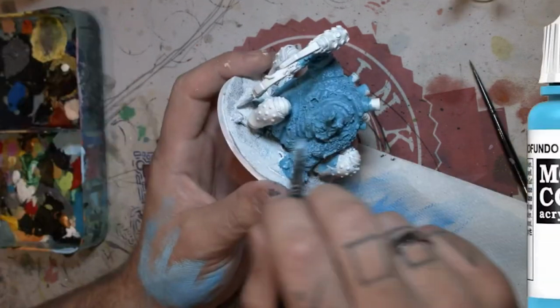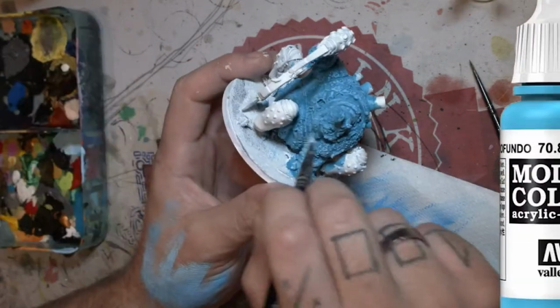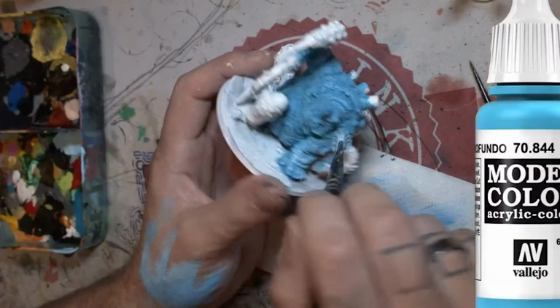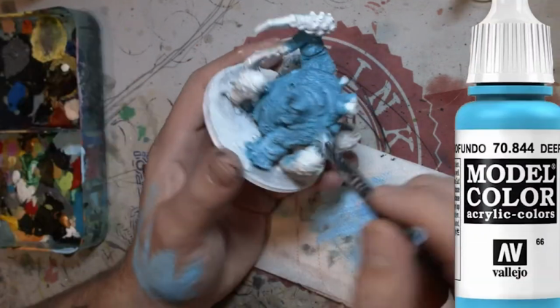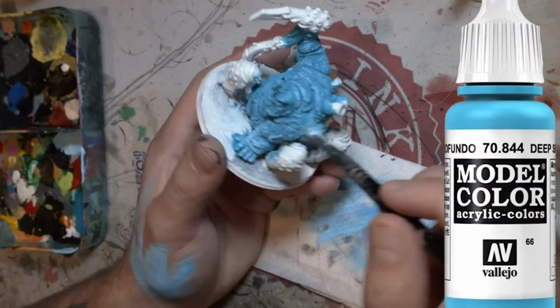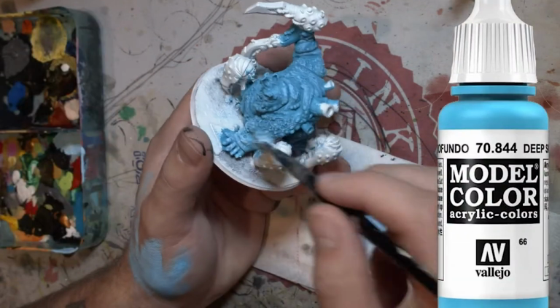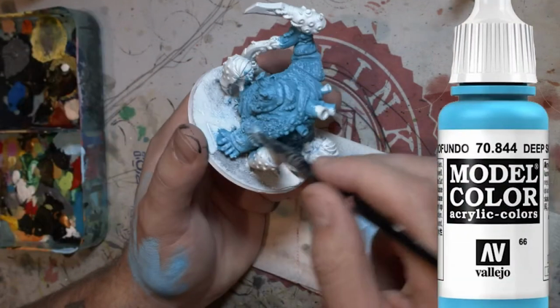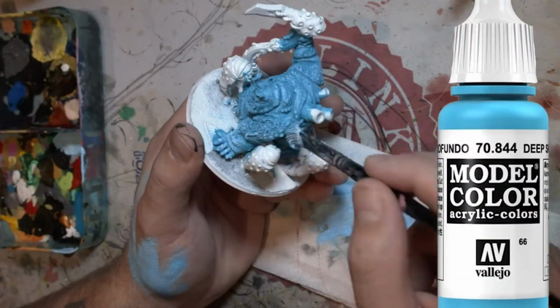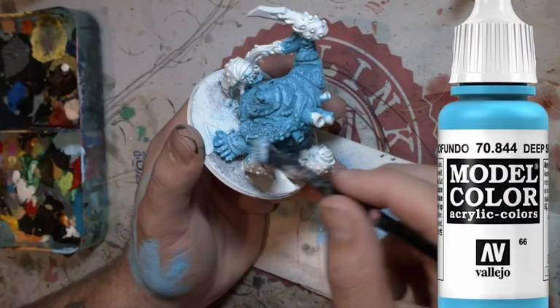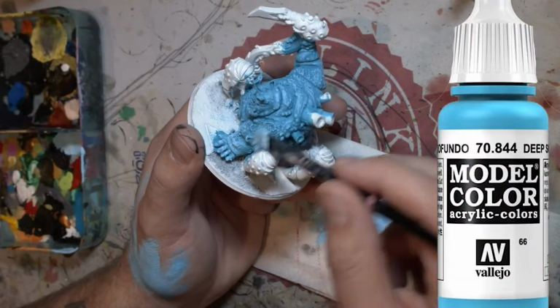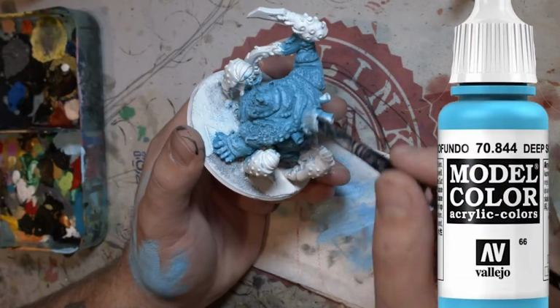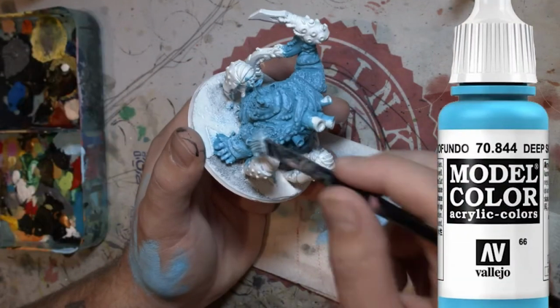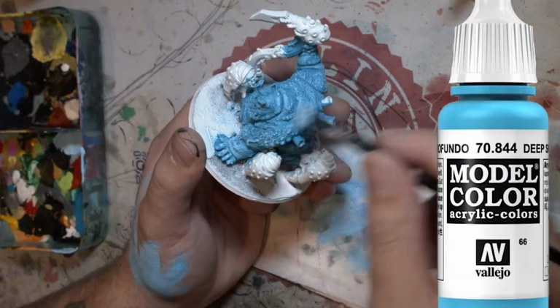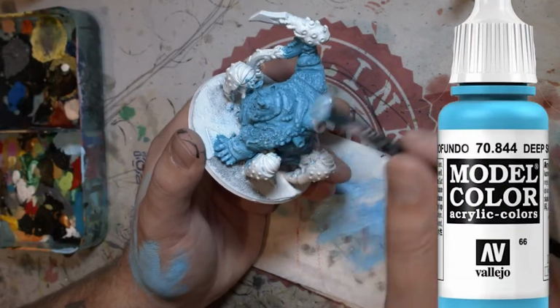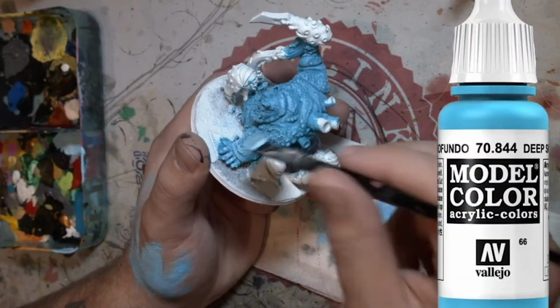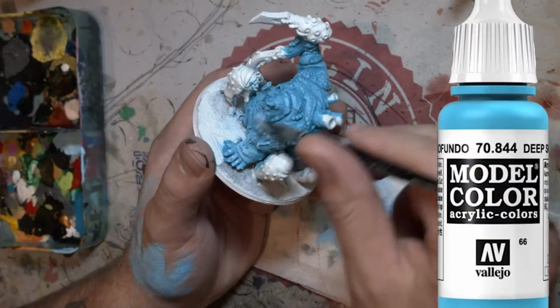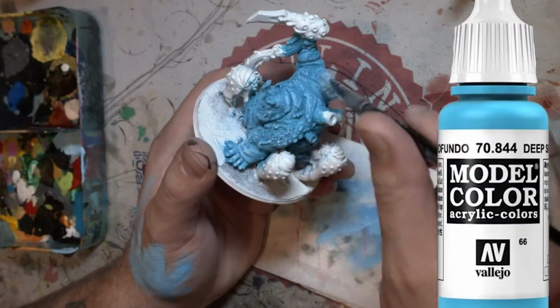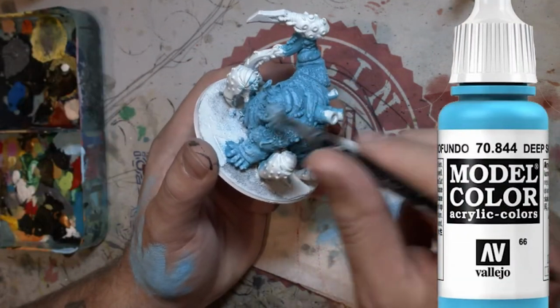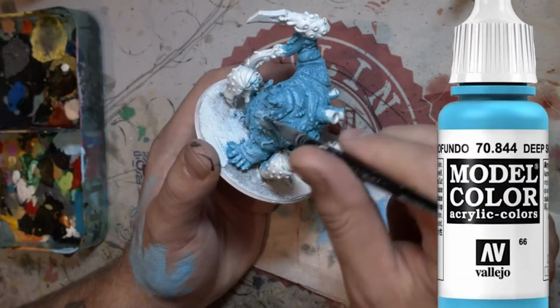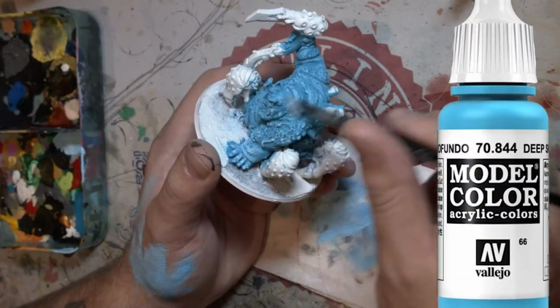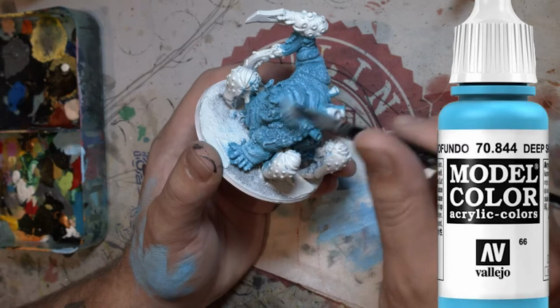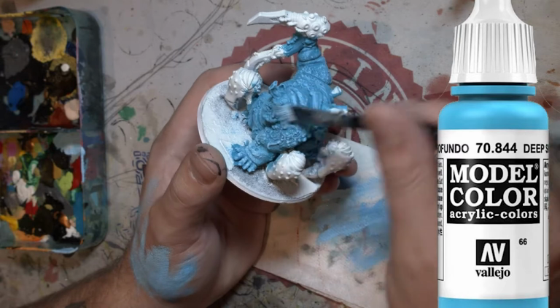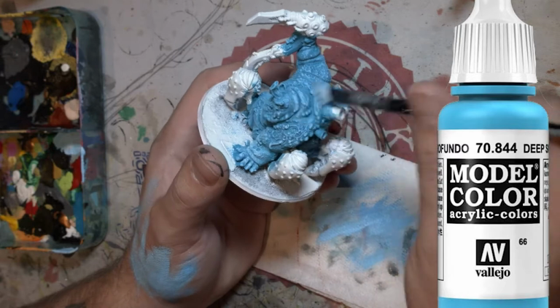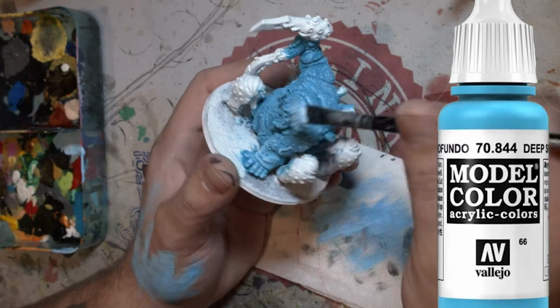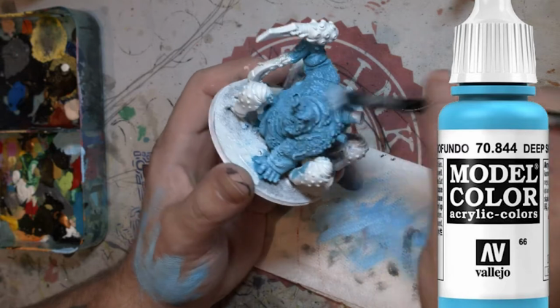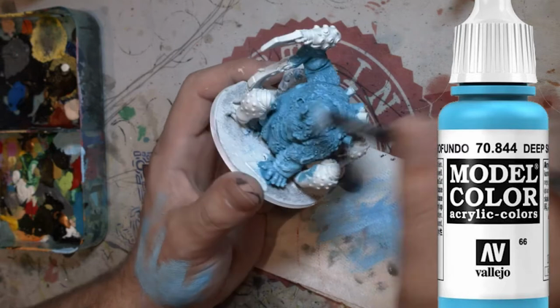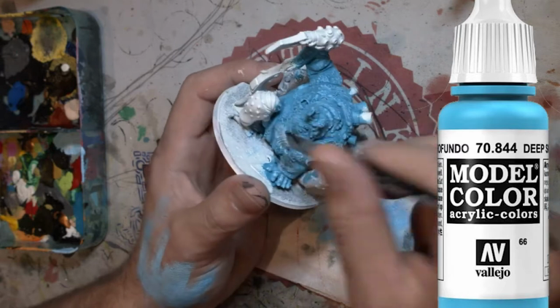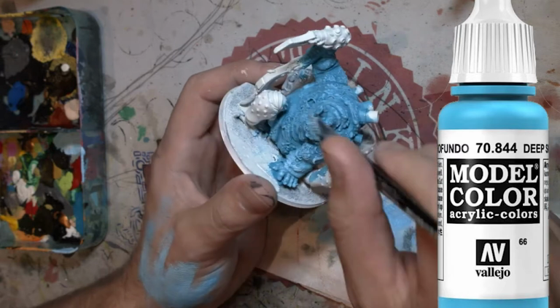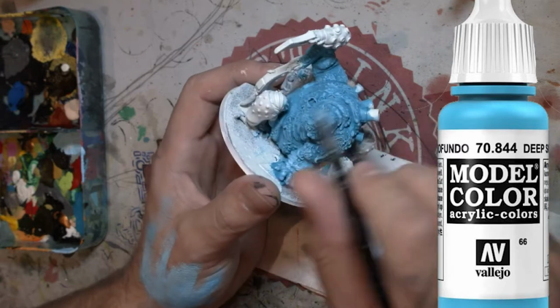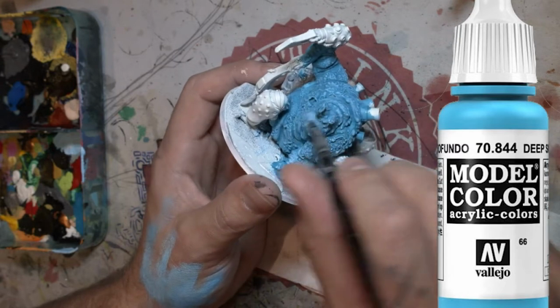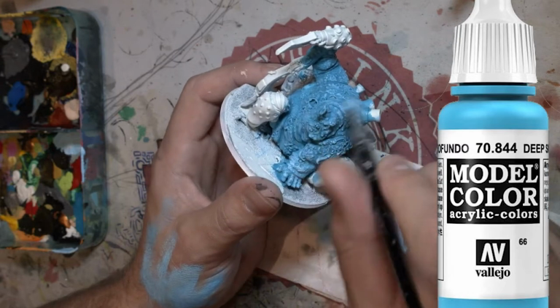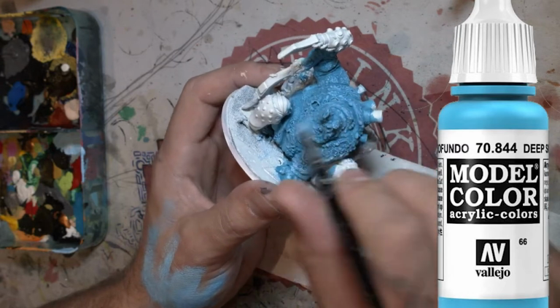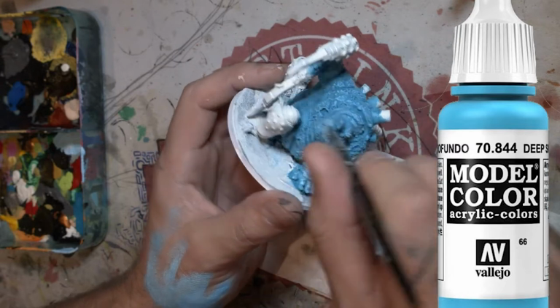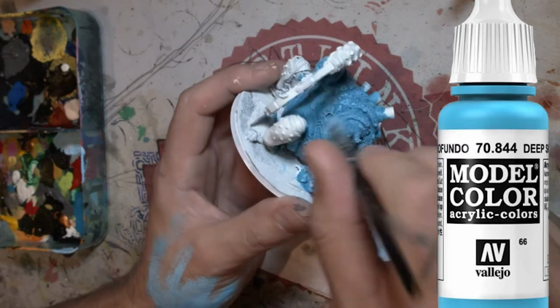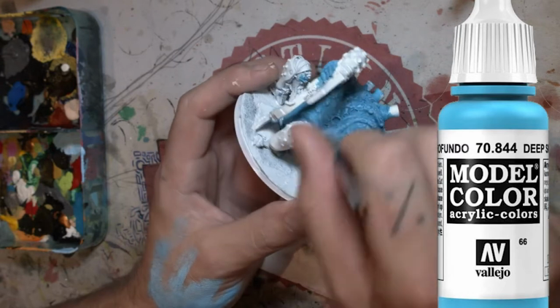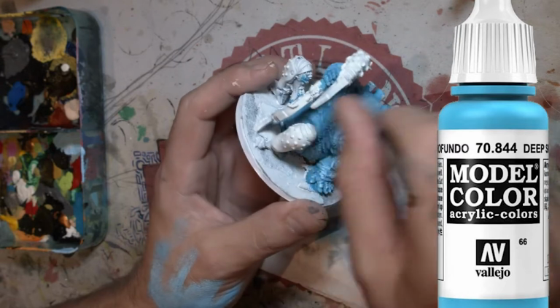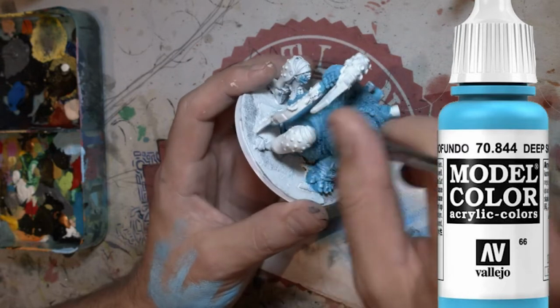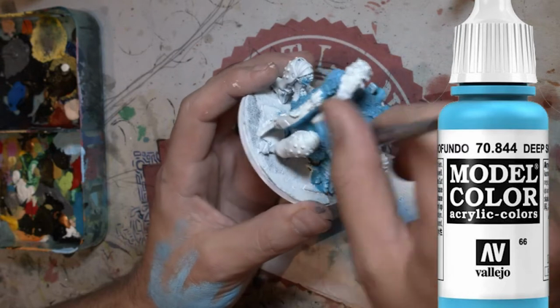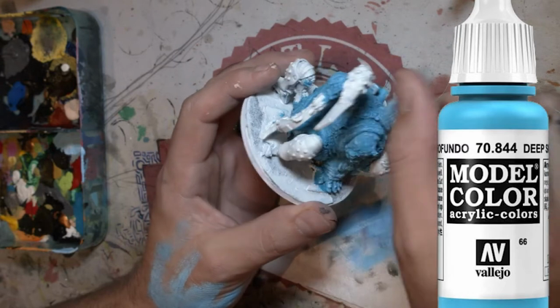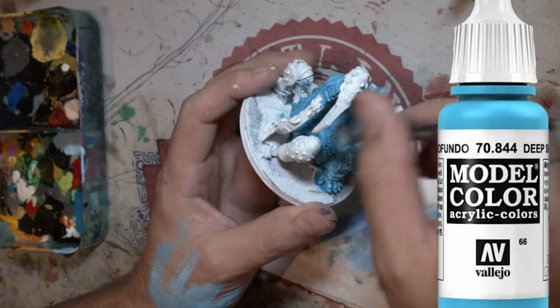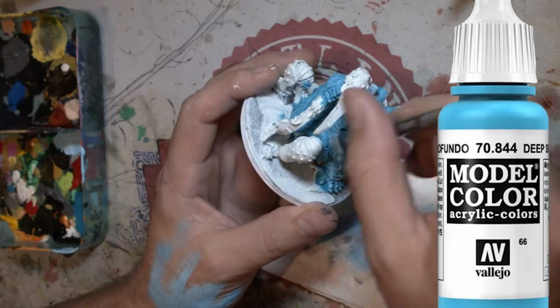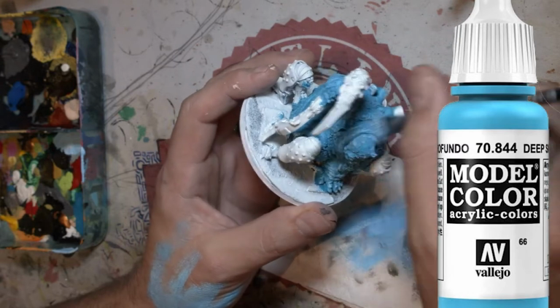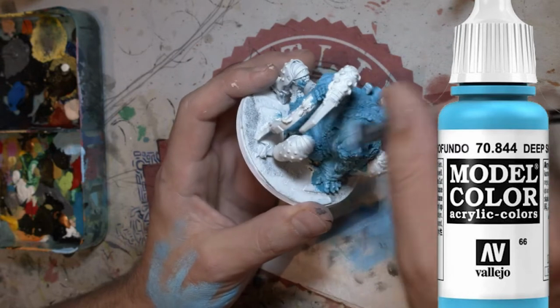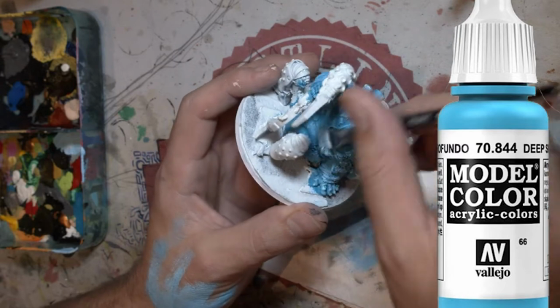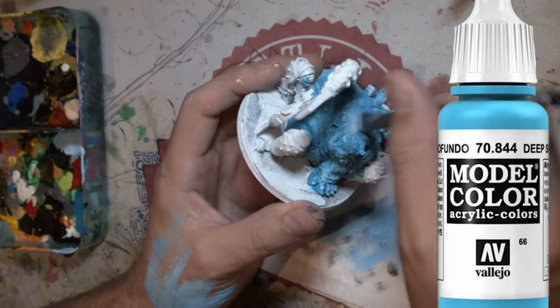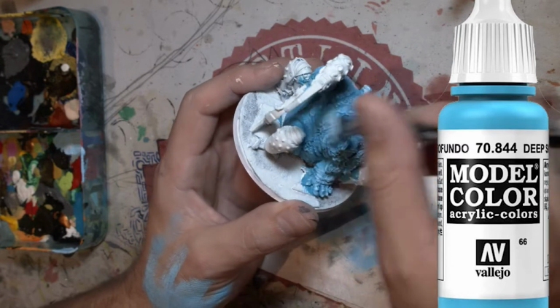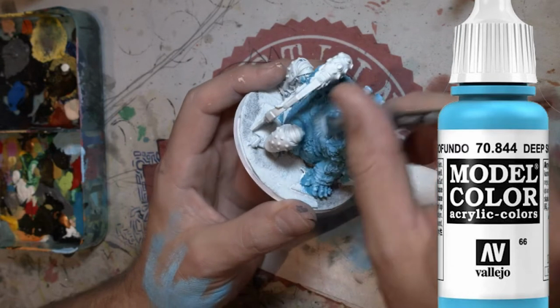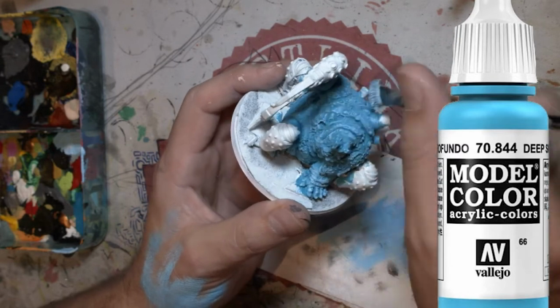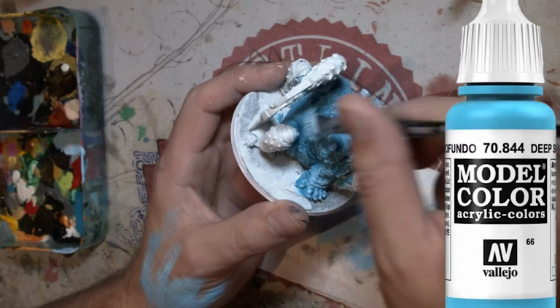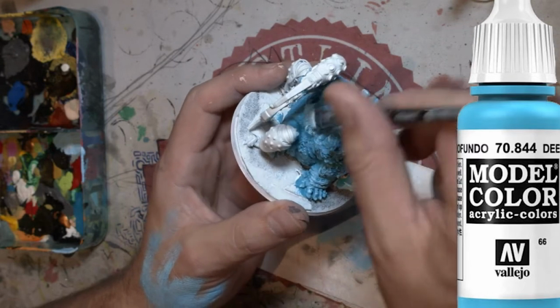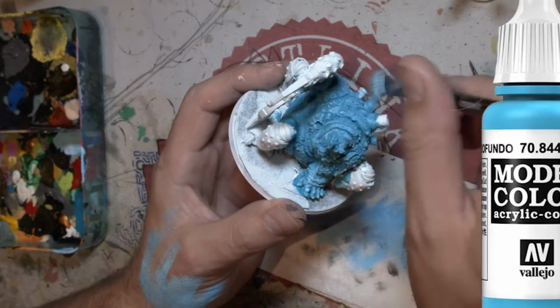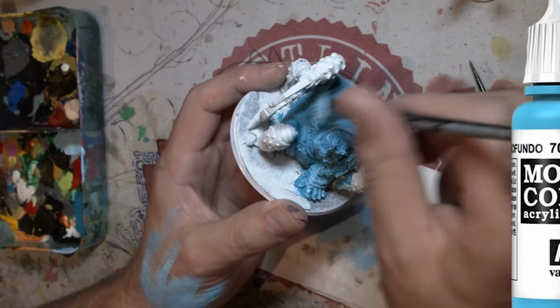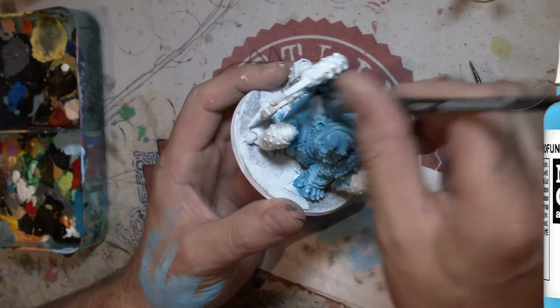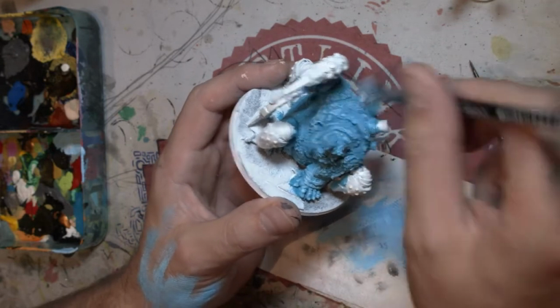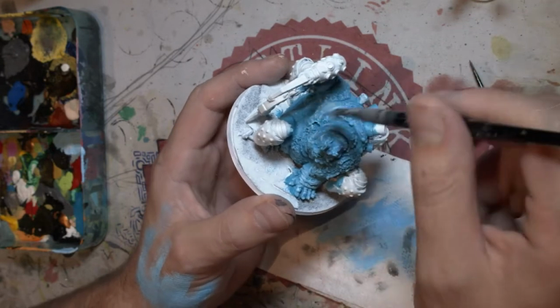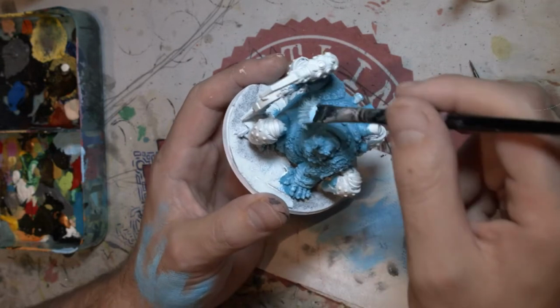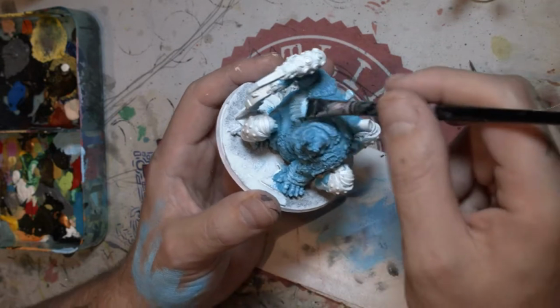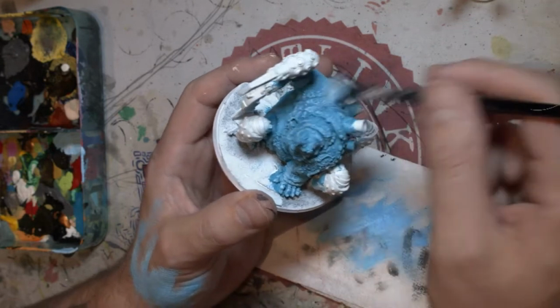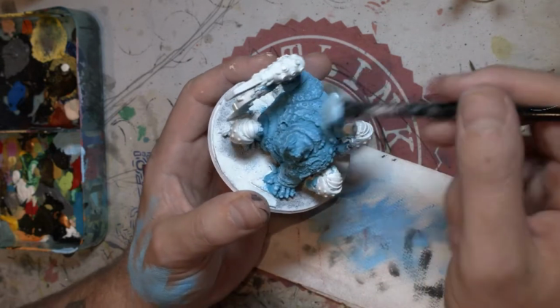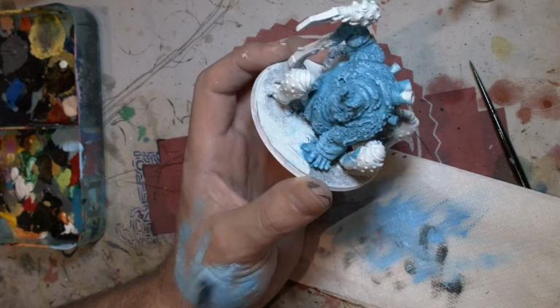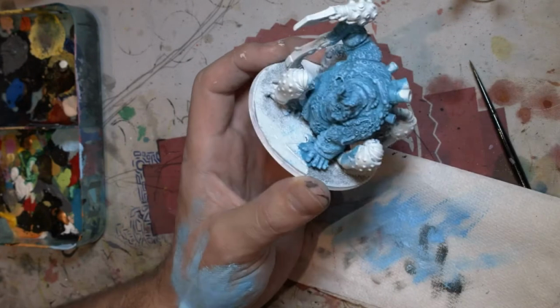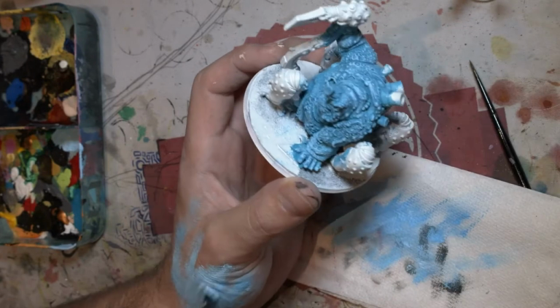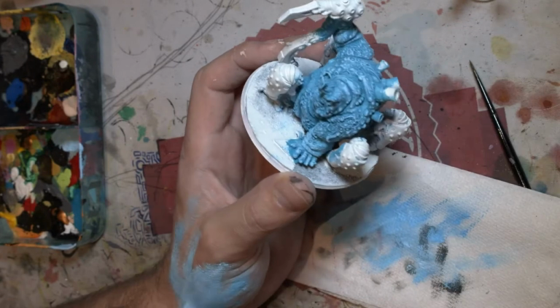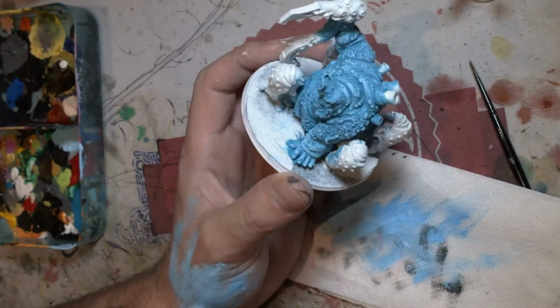Next I'm going to grab a light blue and do a dry brush over it, picking up all the detail all over his body. There's plenty of it there, so we want that to pop.